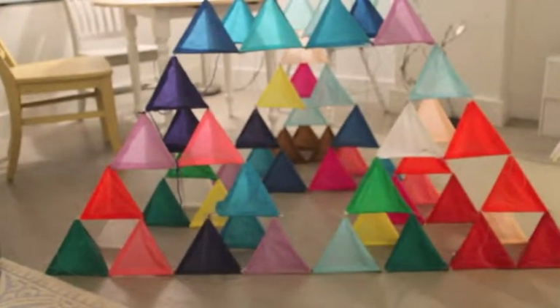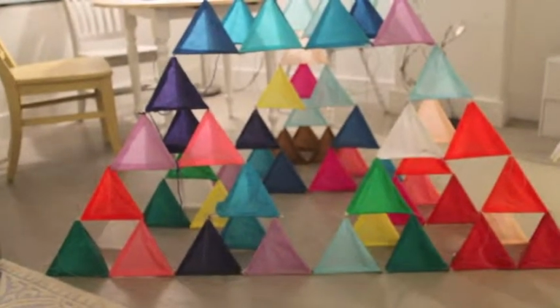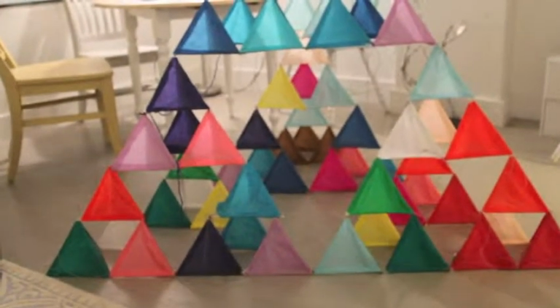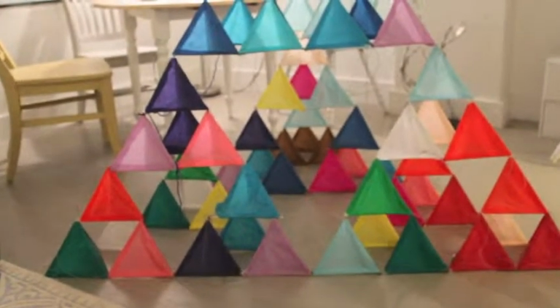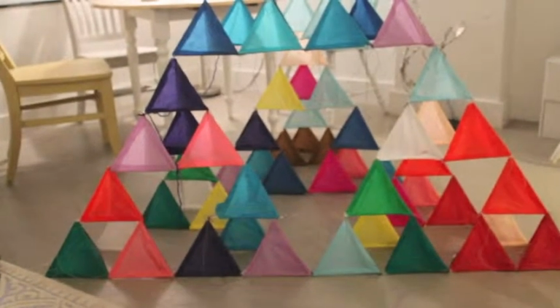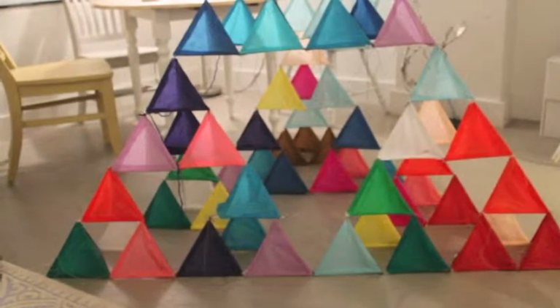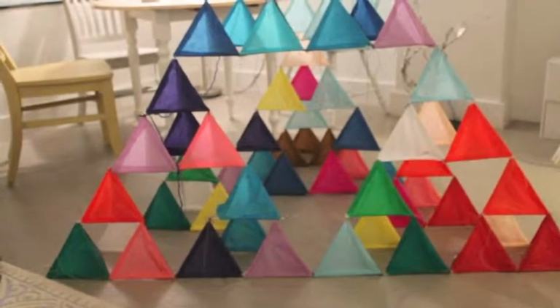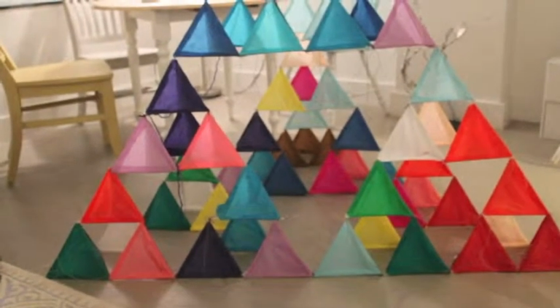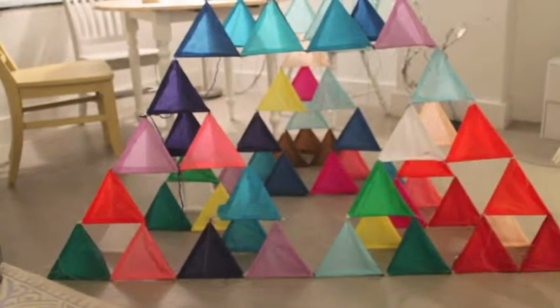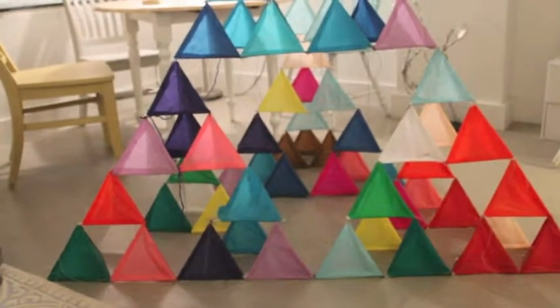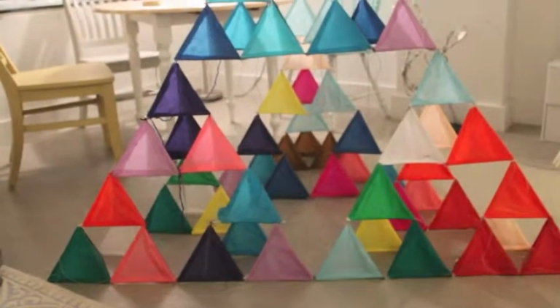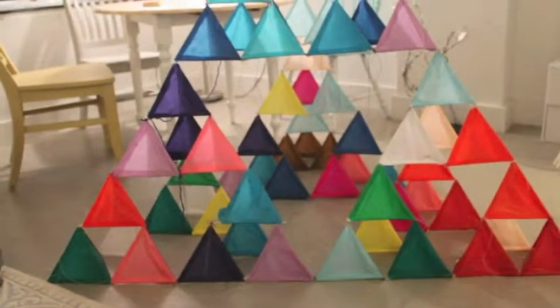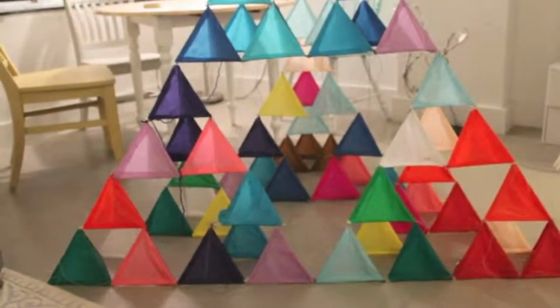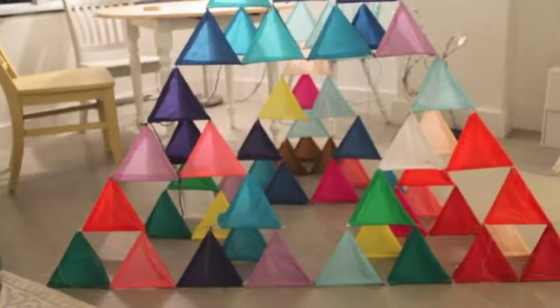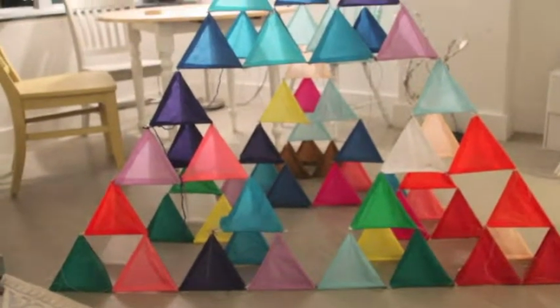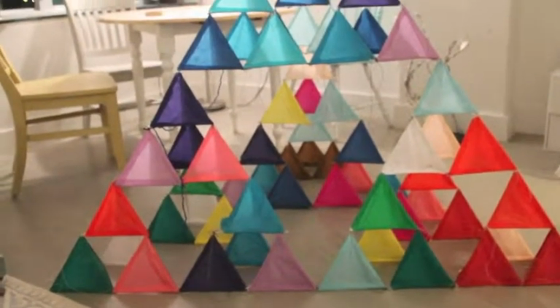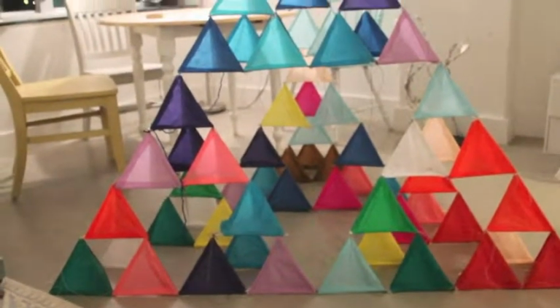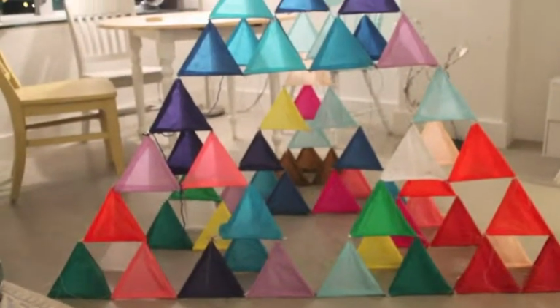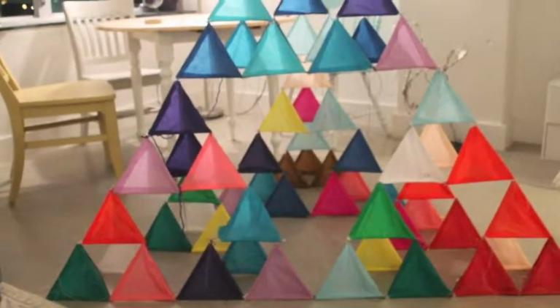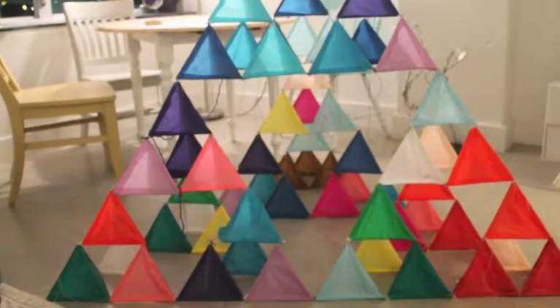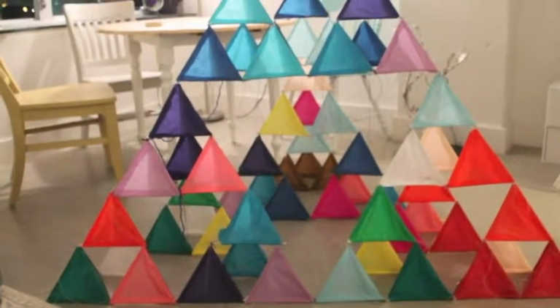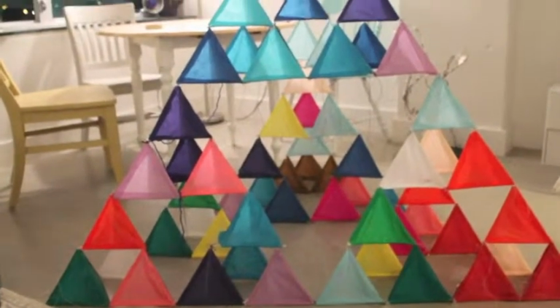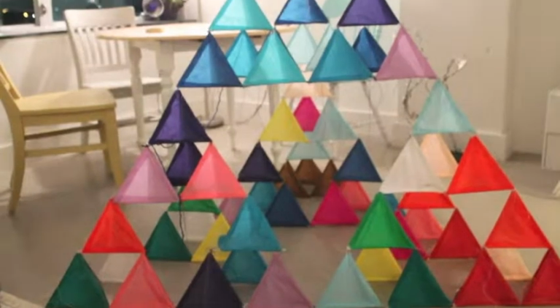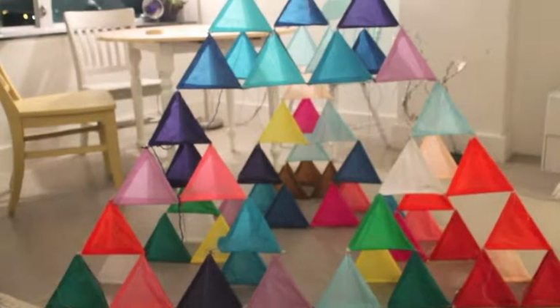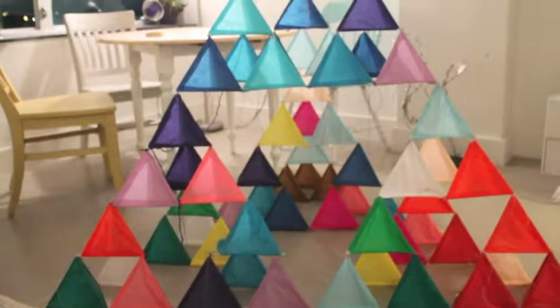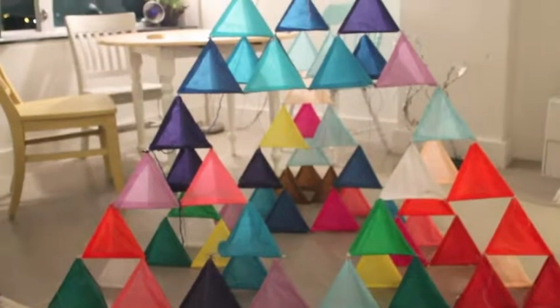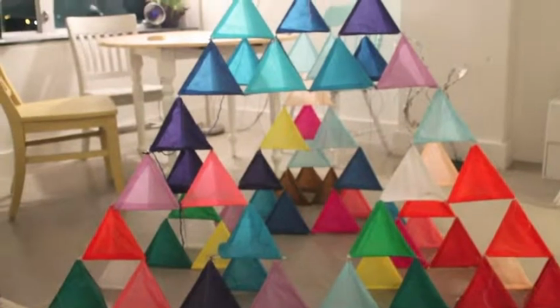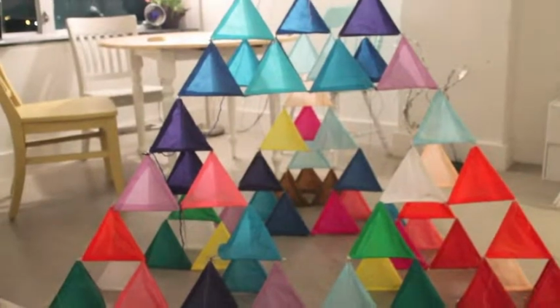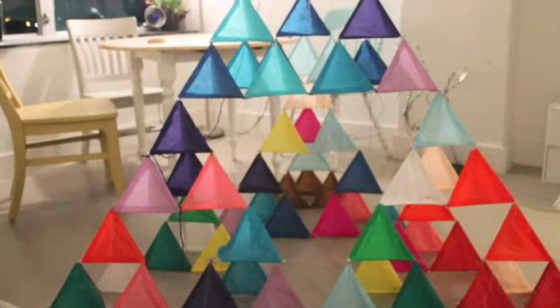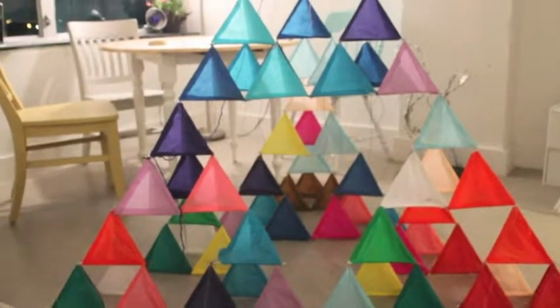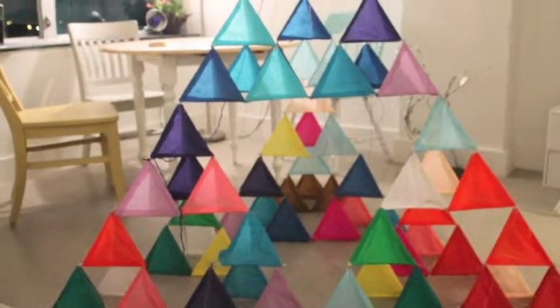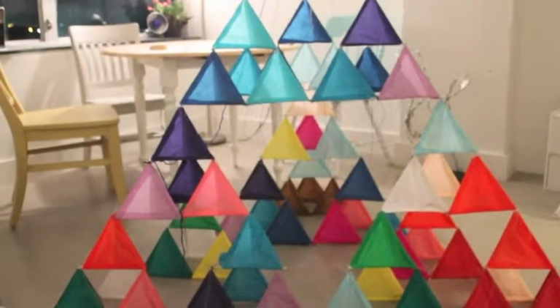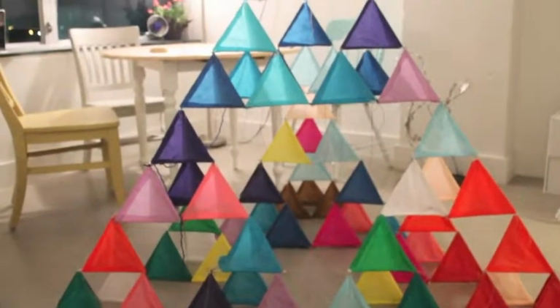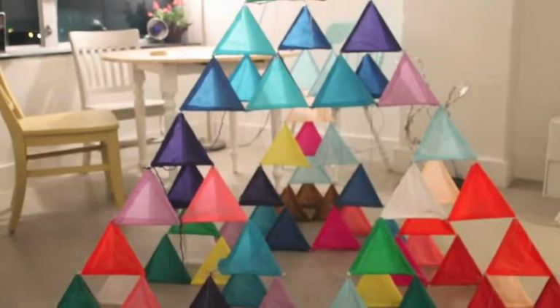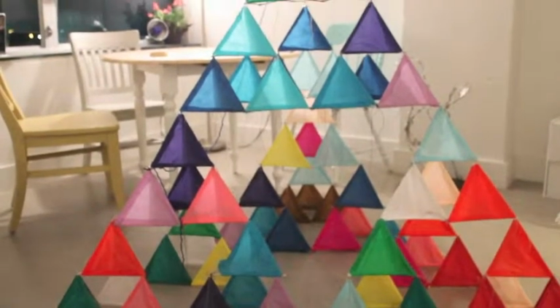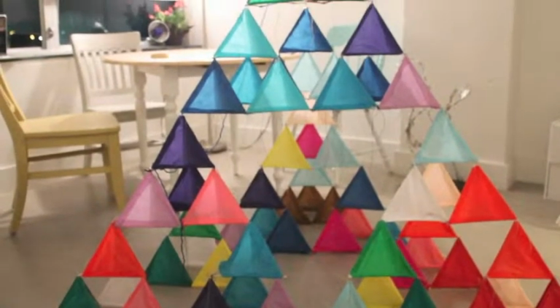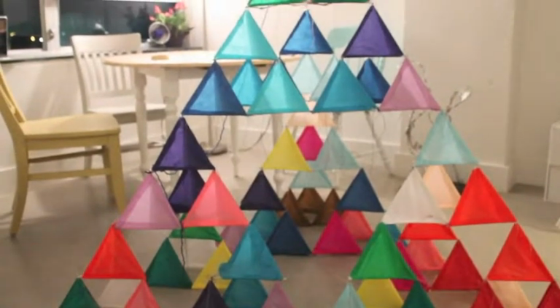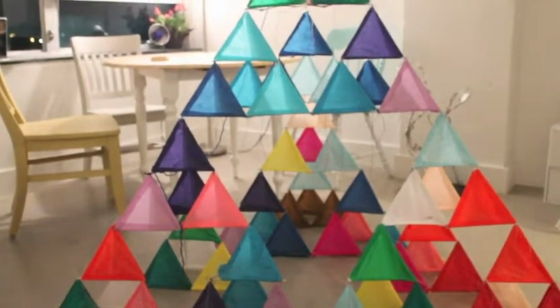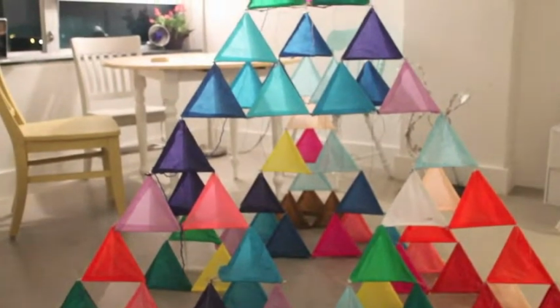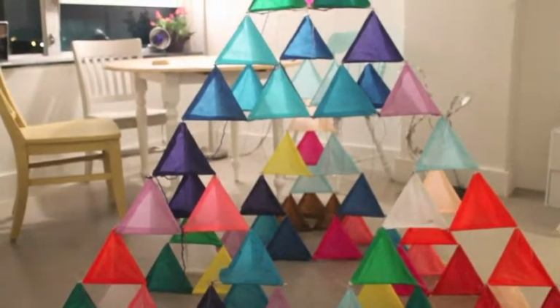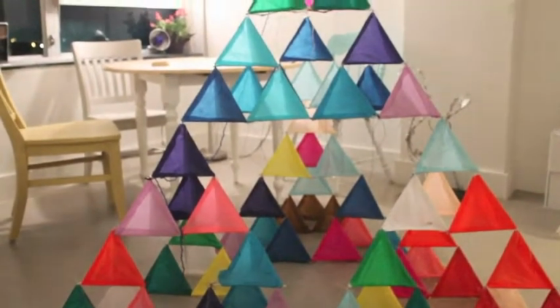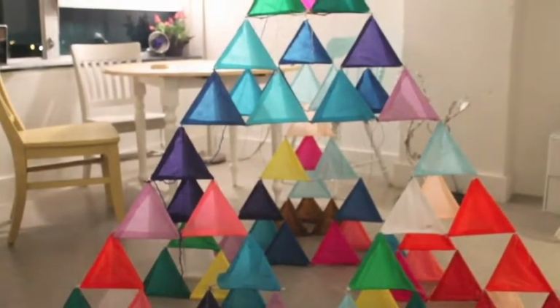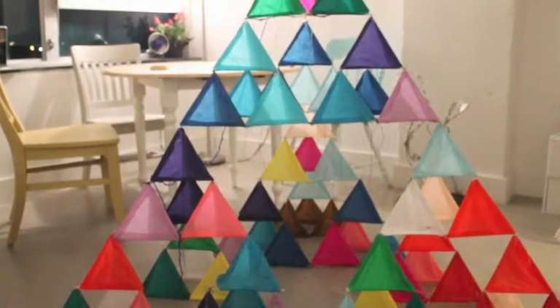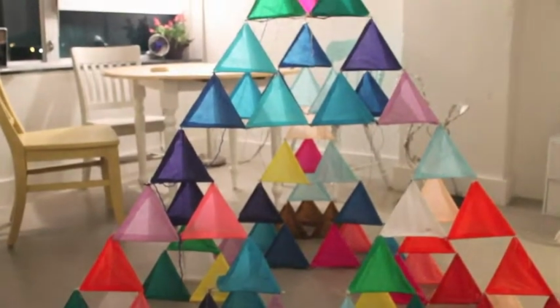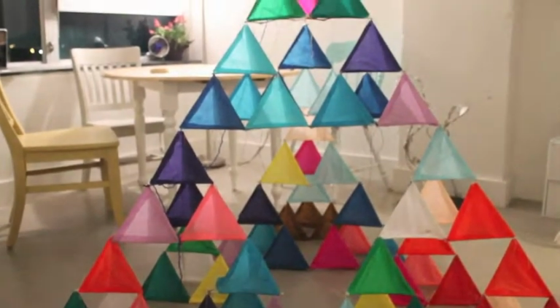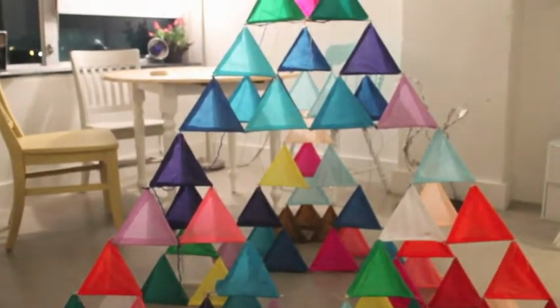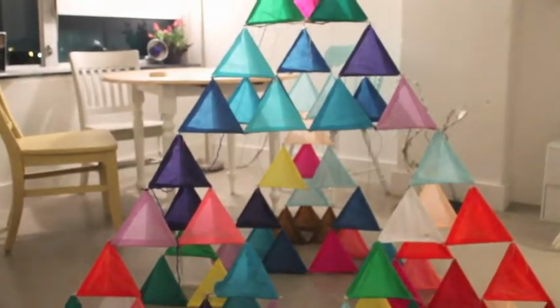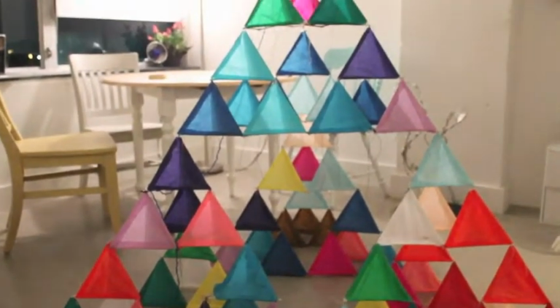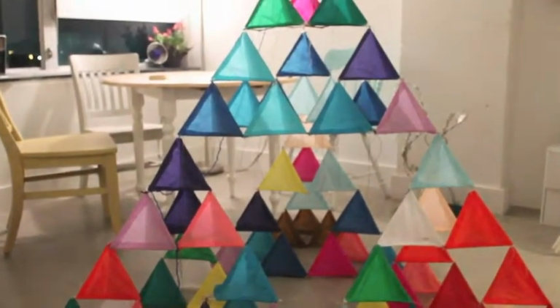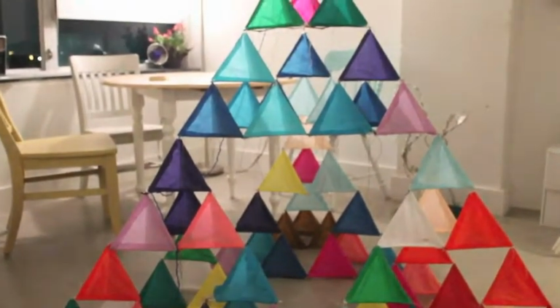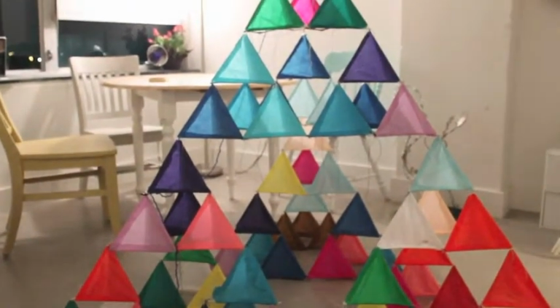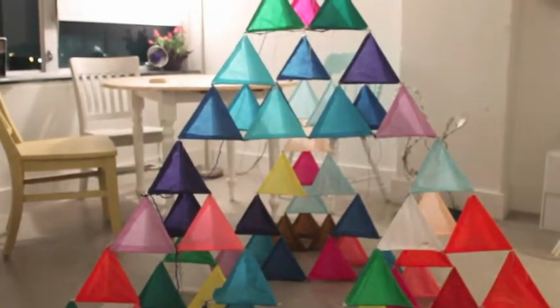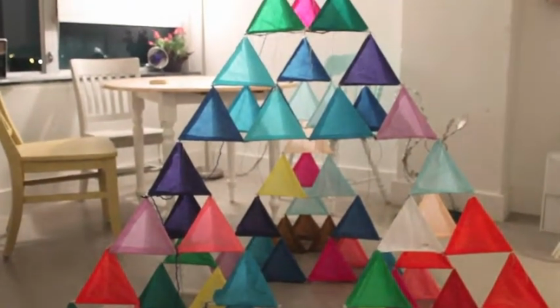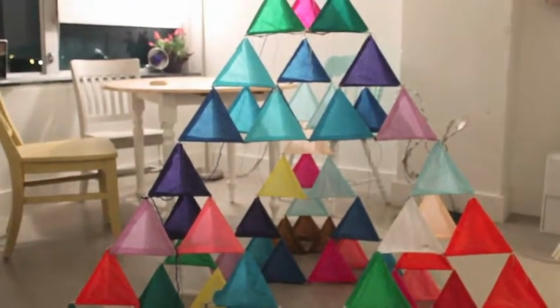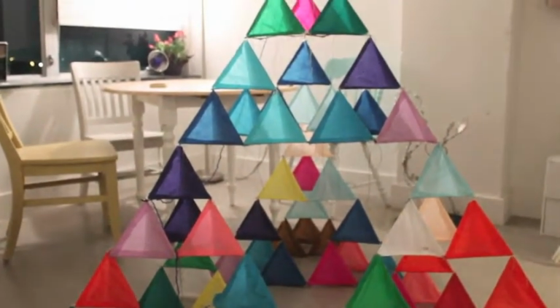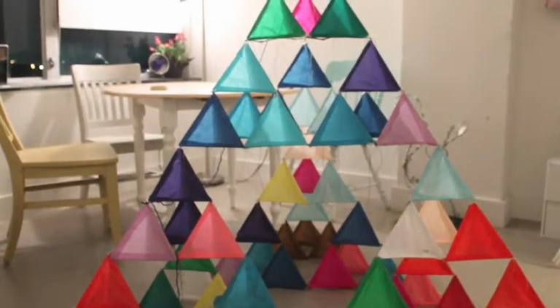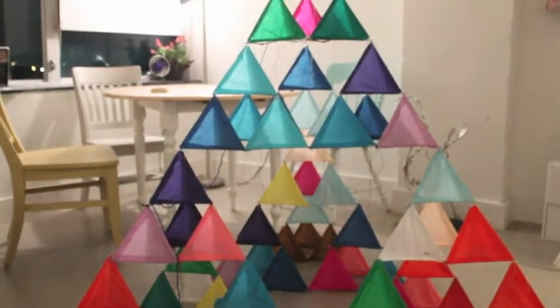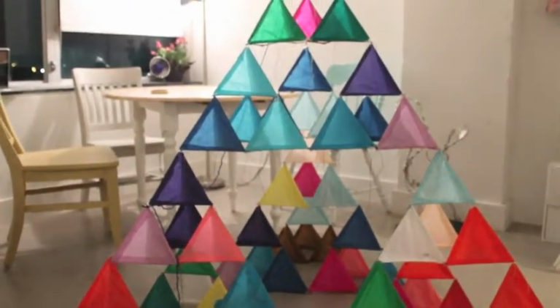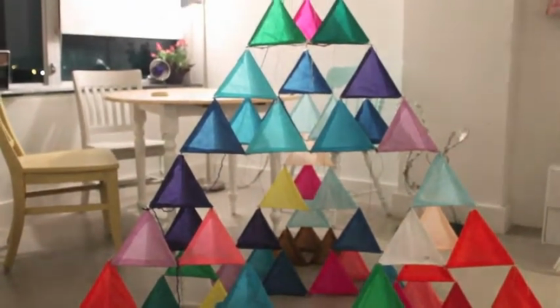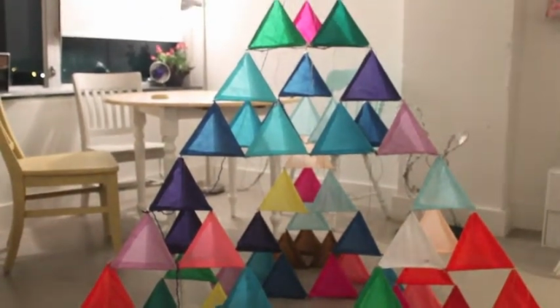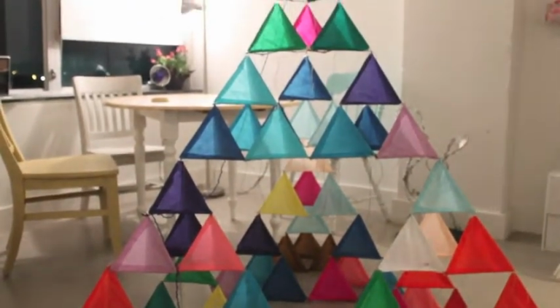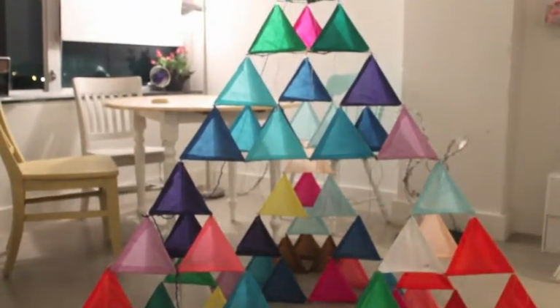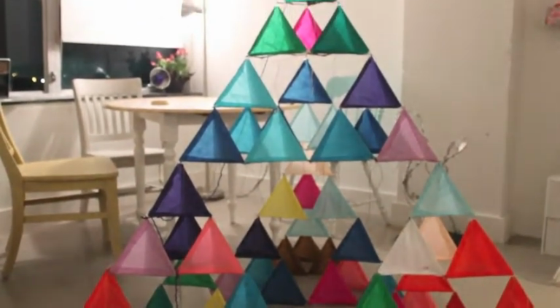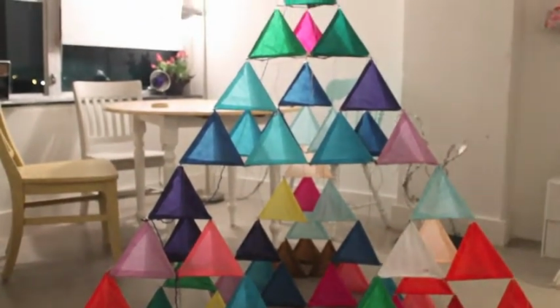That is the process we followed to achieve this colorful, giant, collapsible tetrahedron kite.